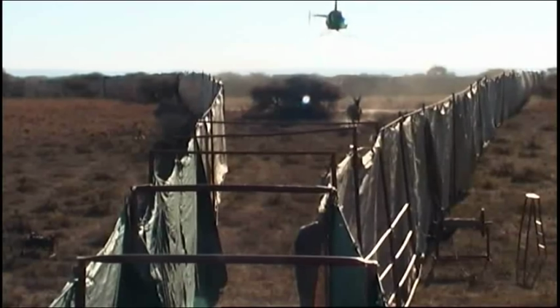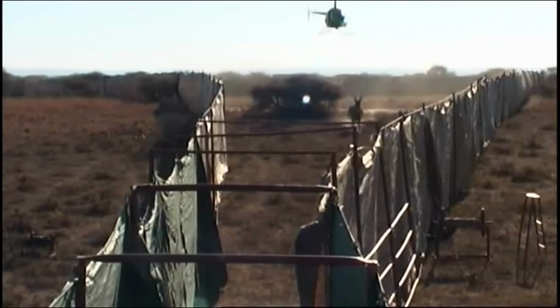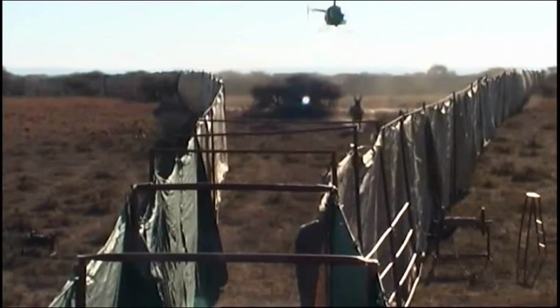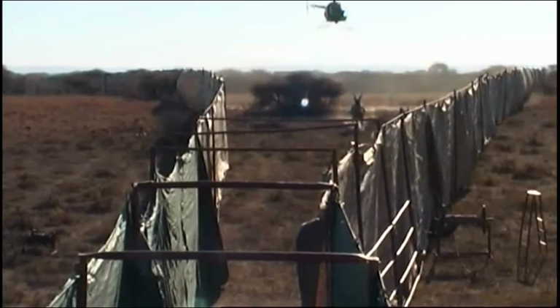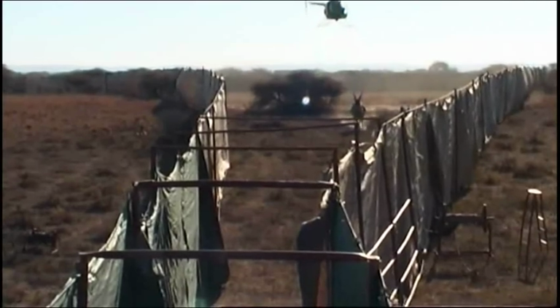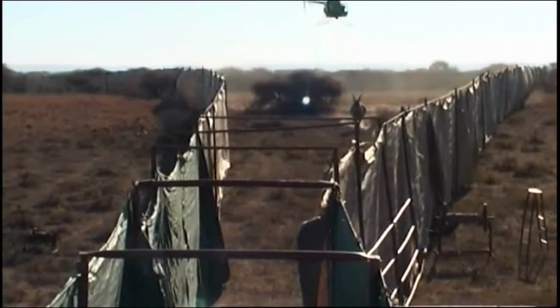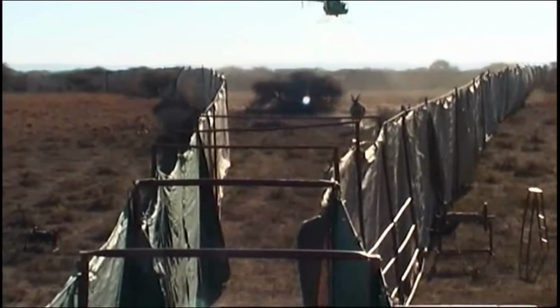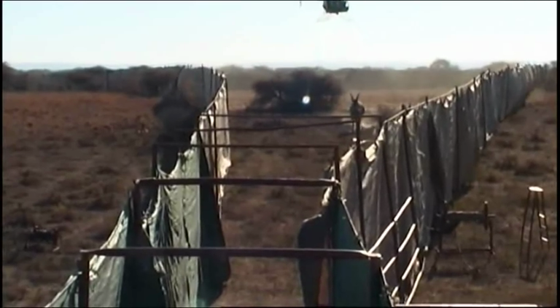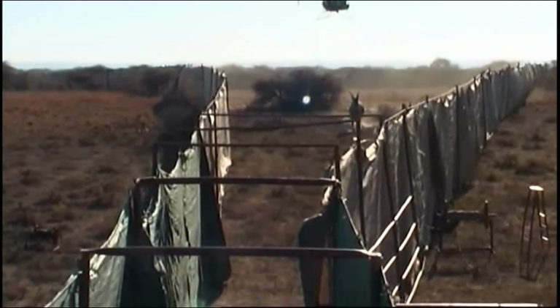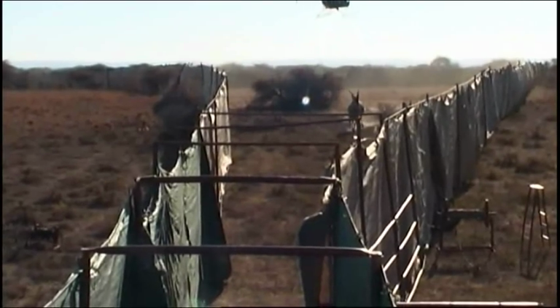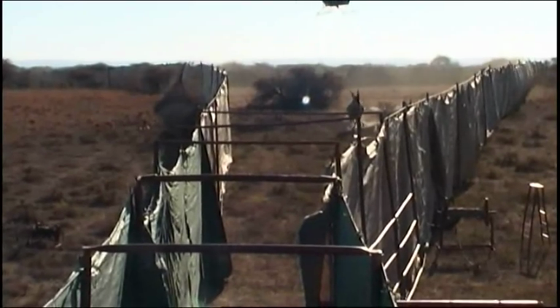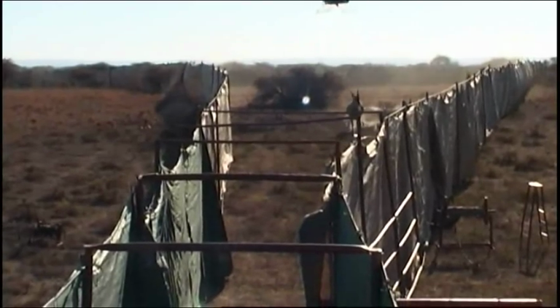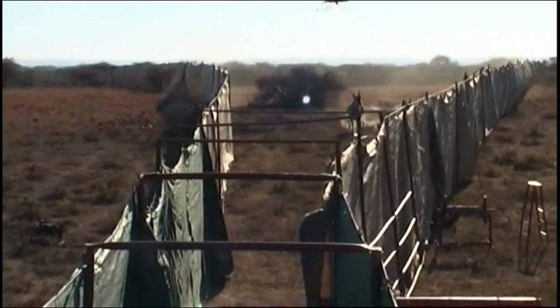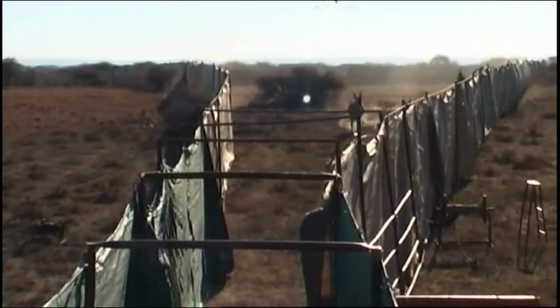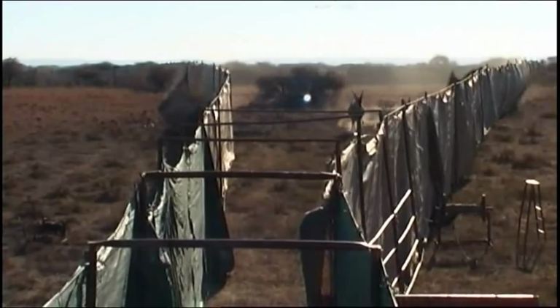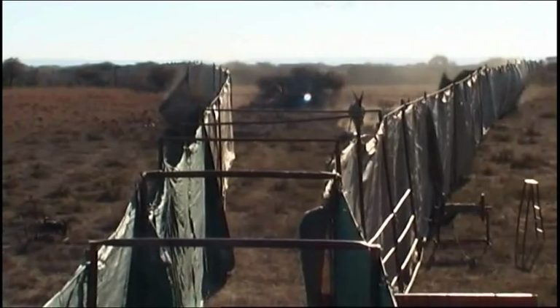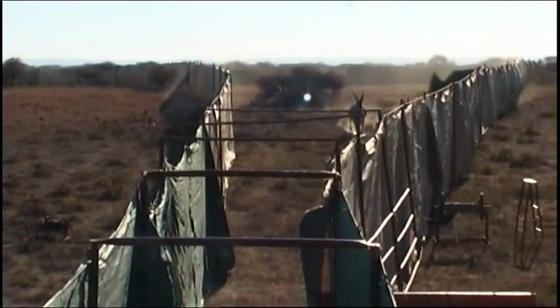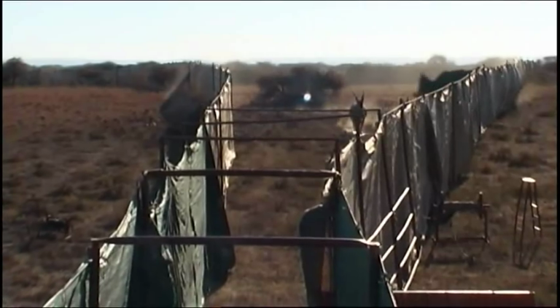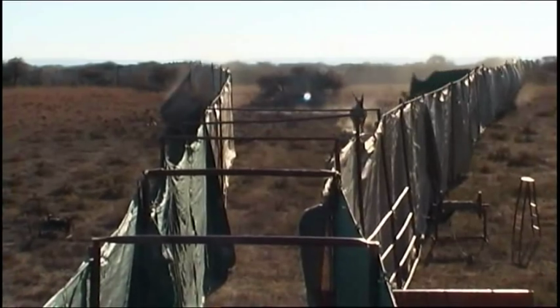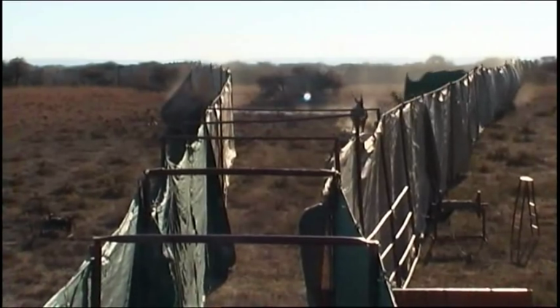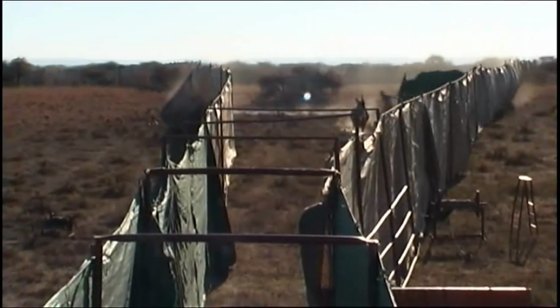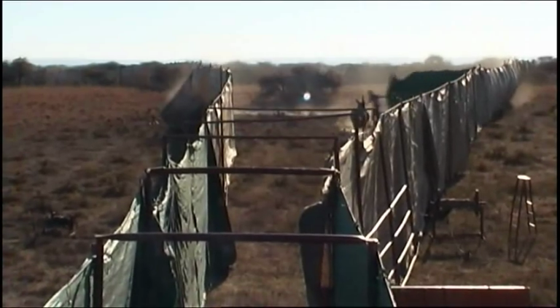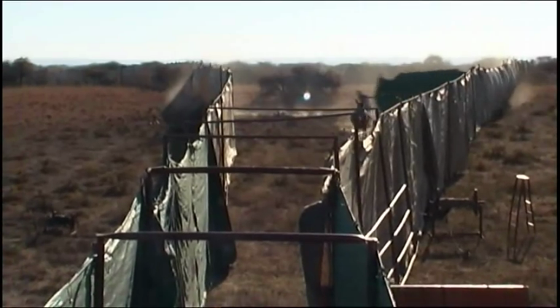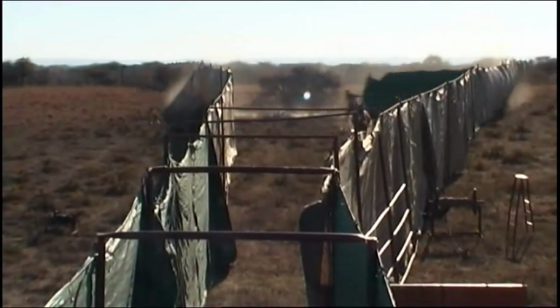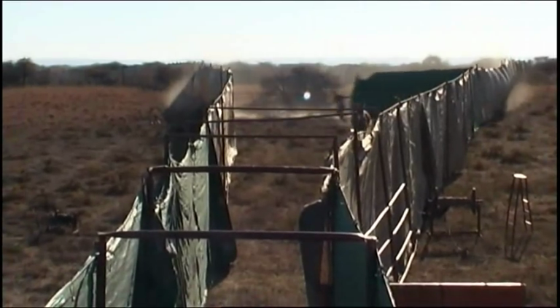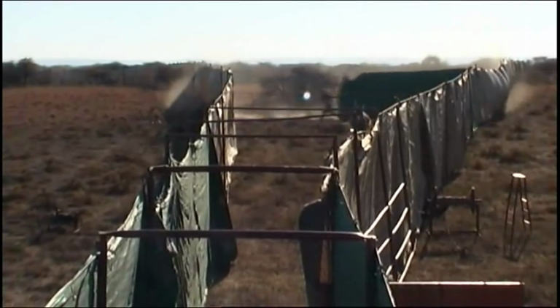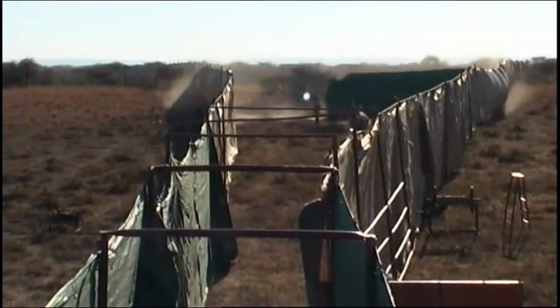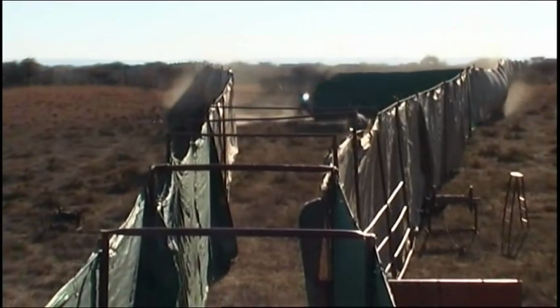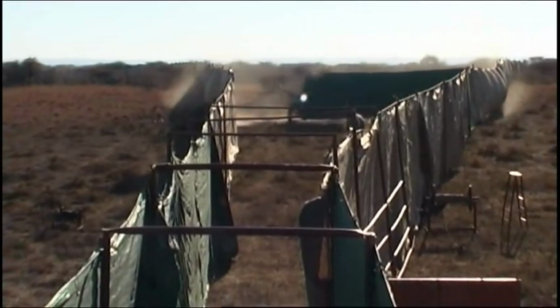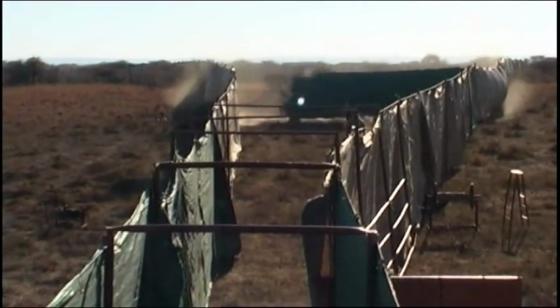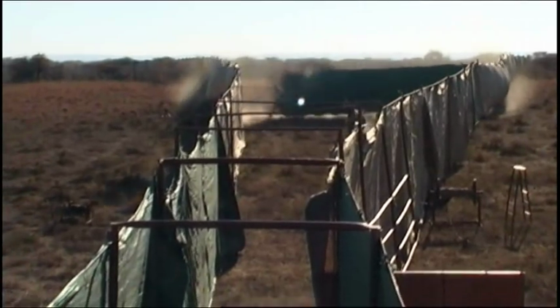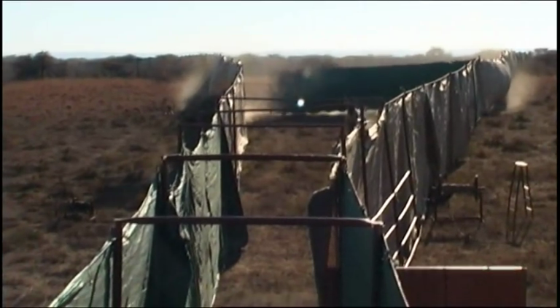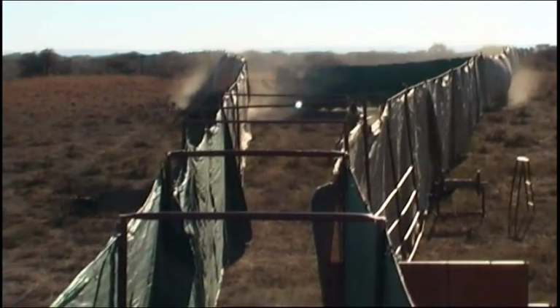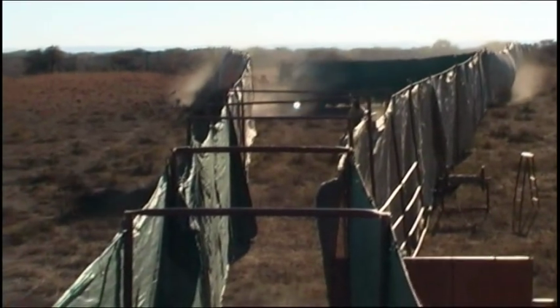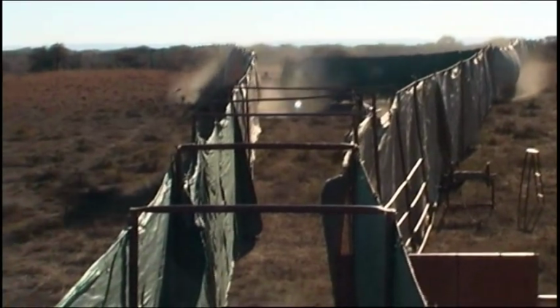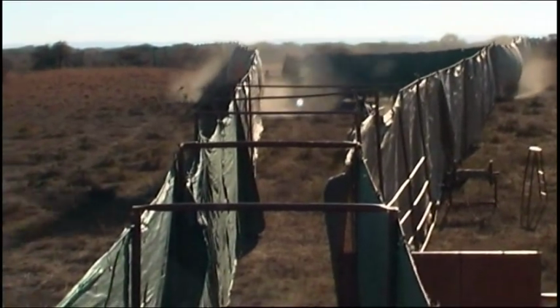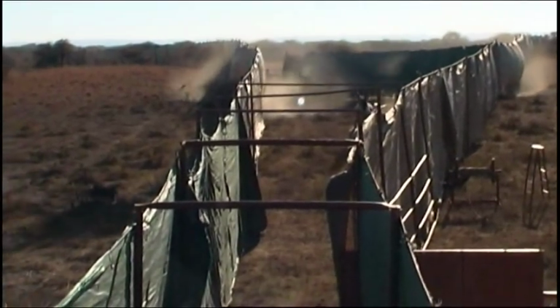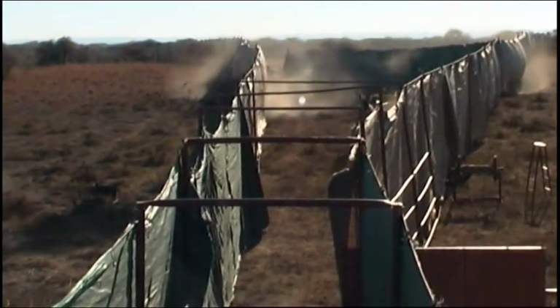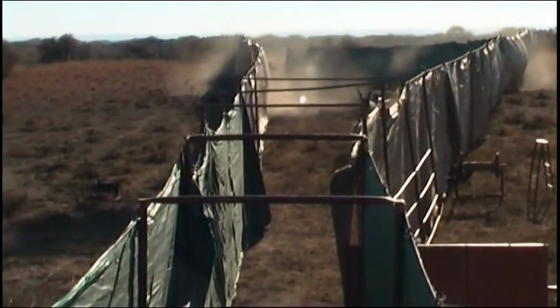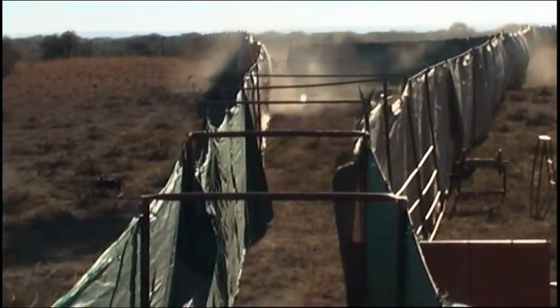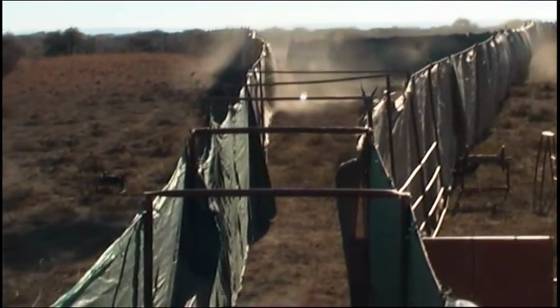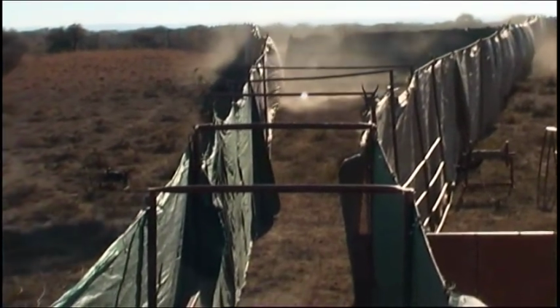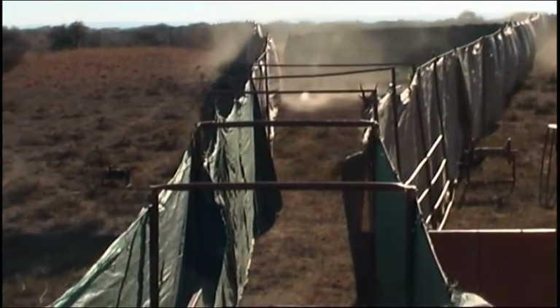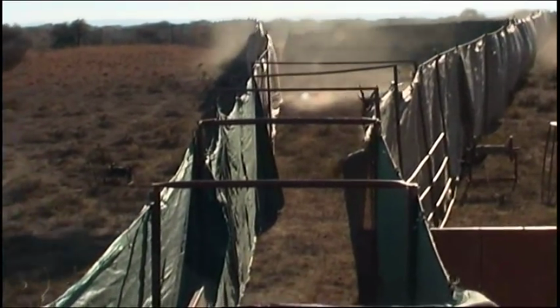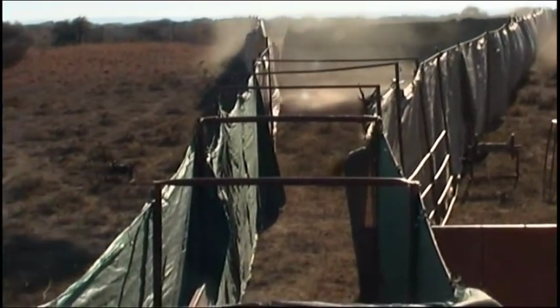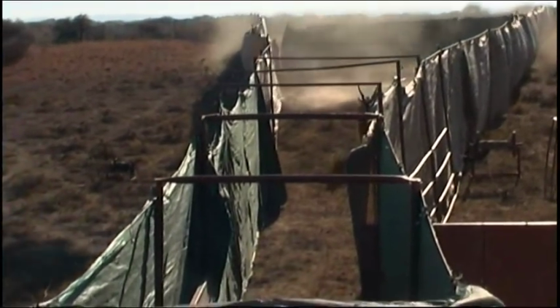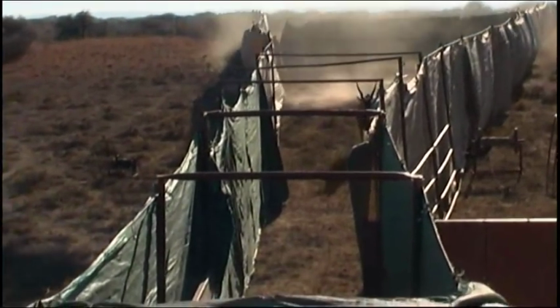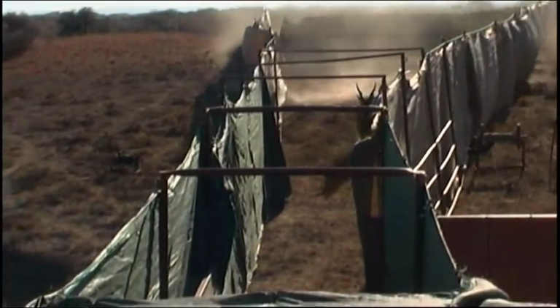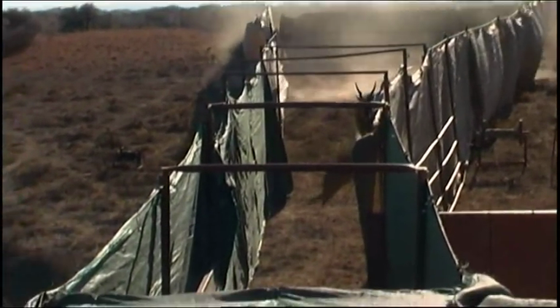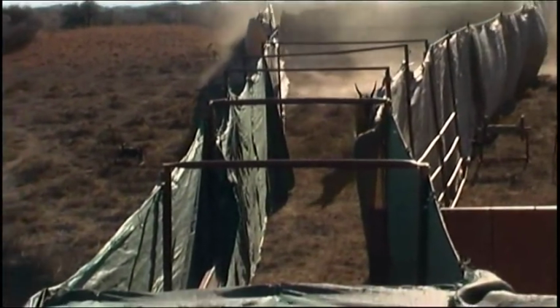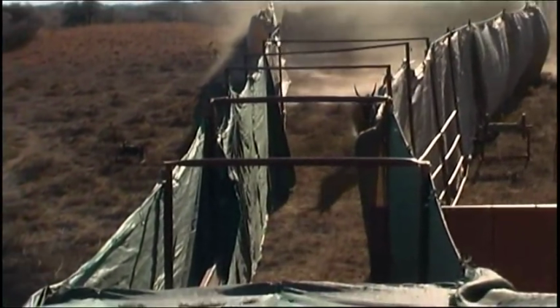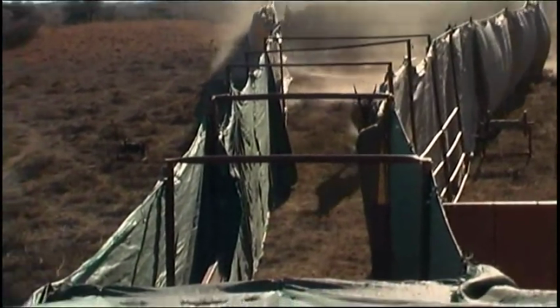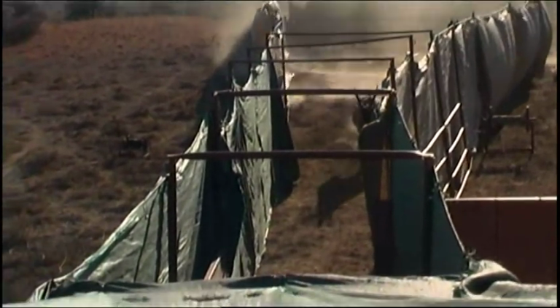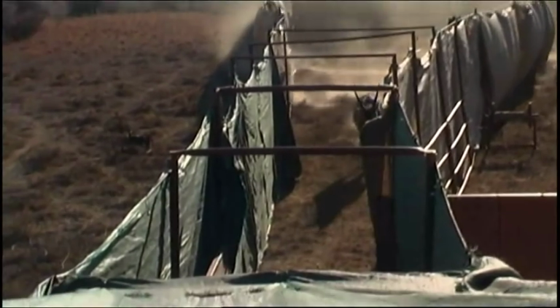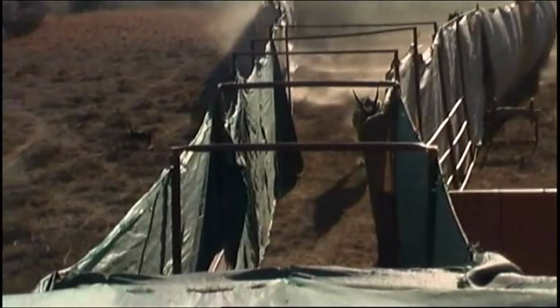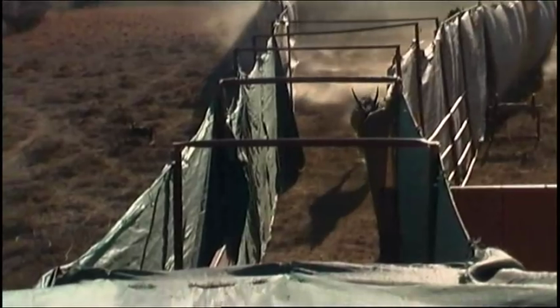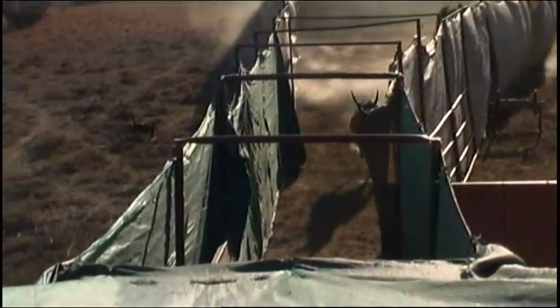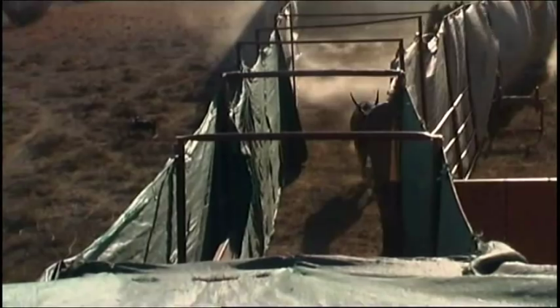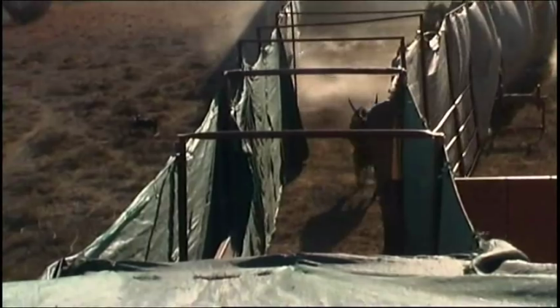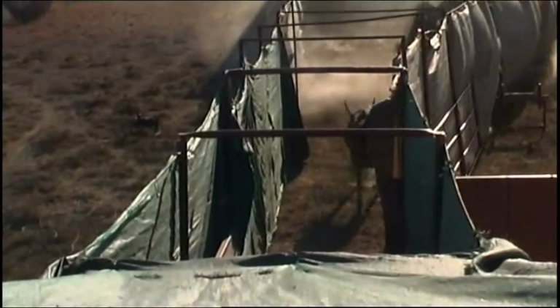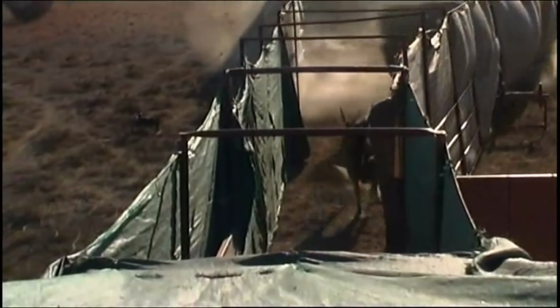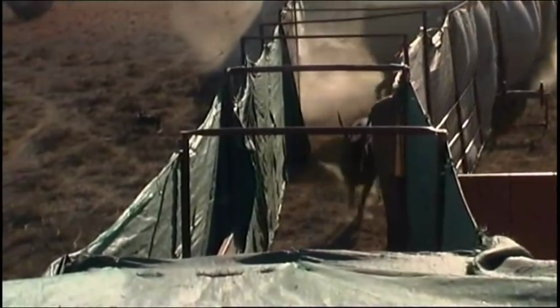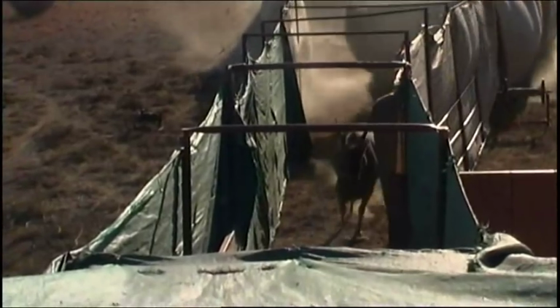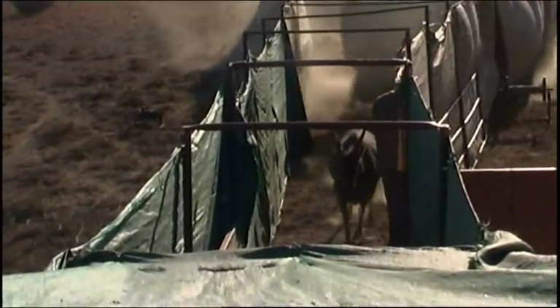To achieve these restocking aims, animals are captured, transported and released under the safest conditions possible.